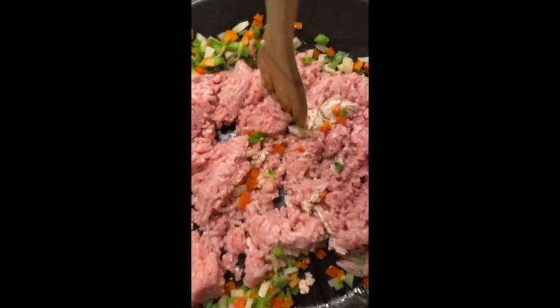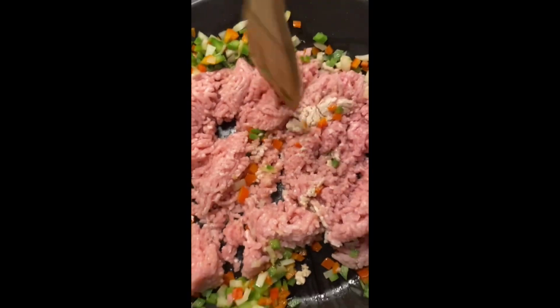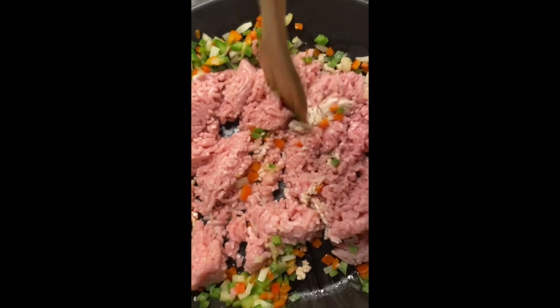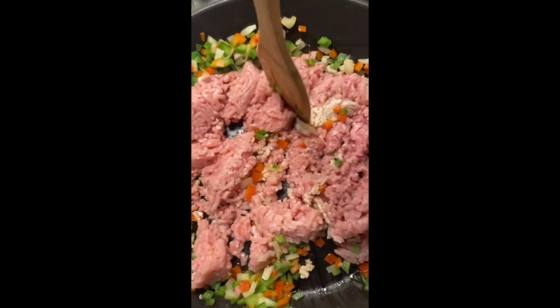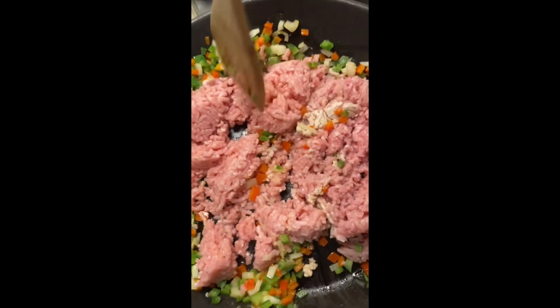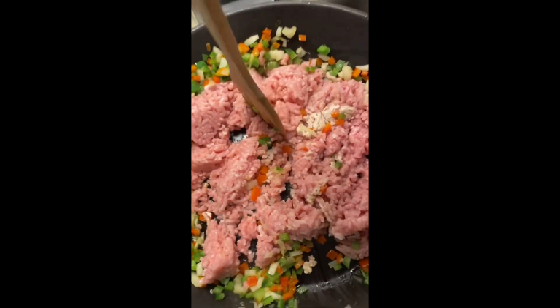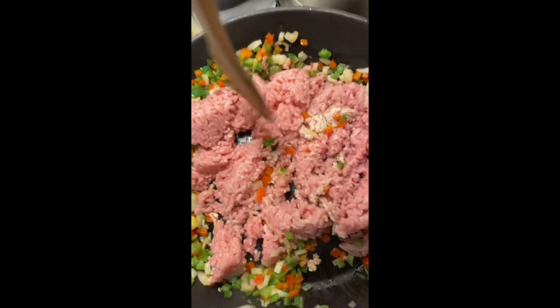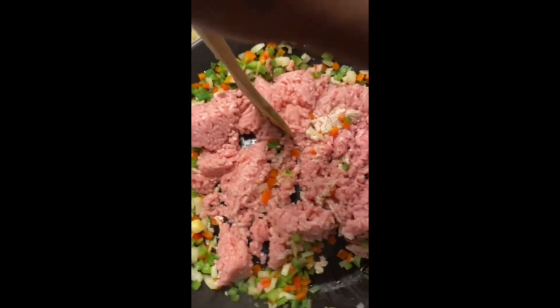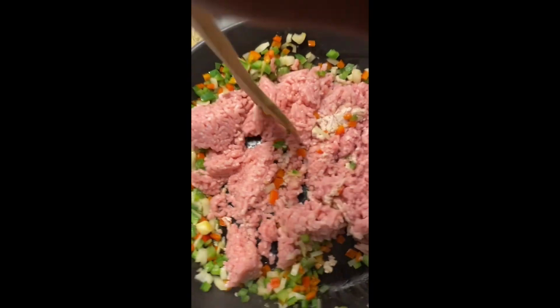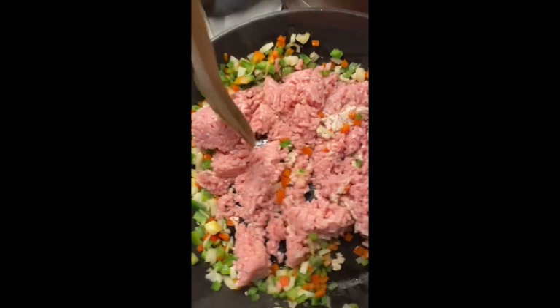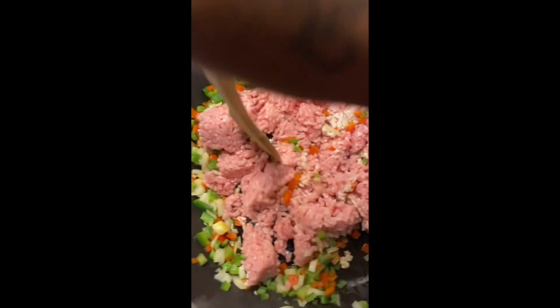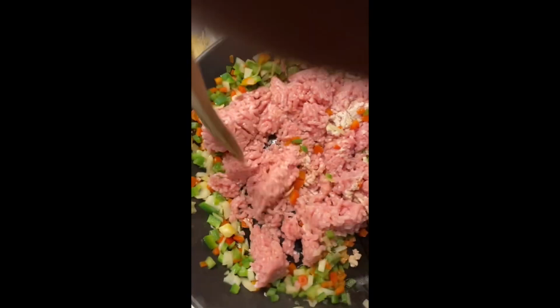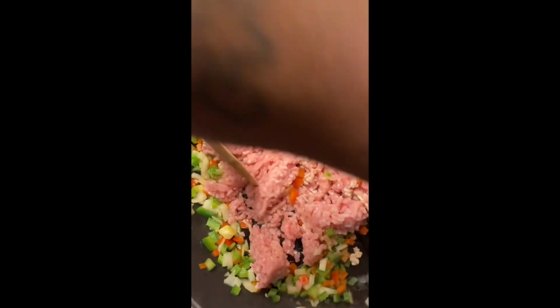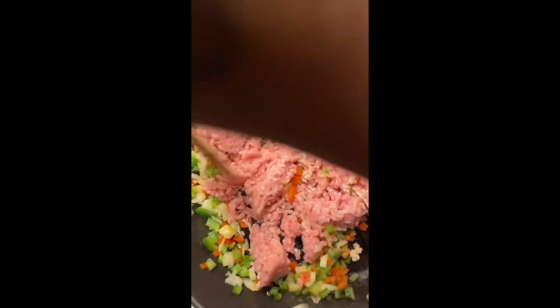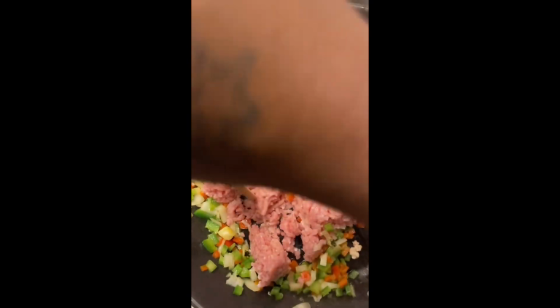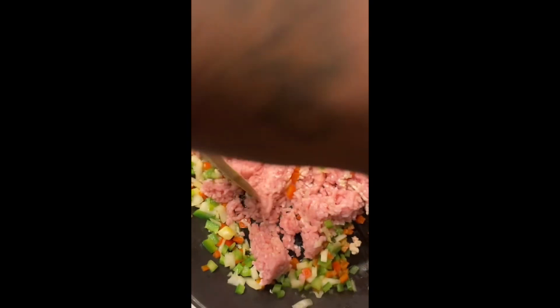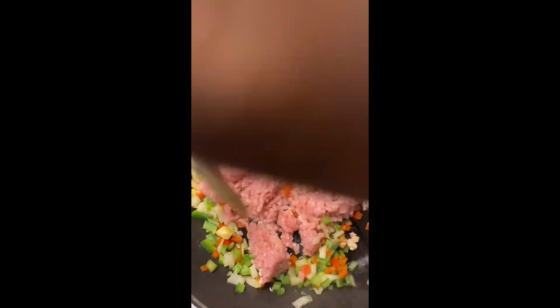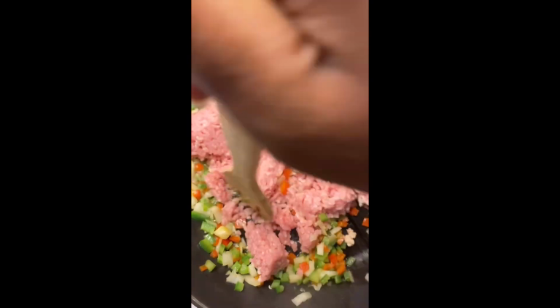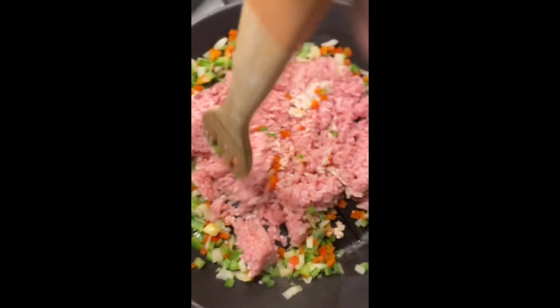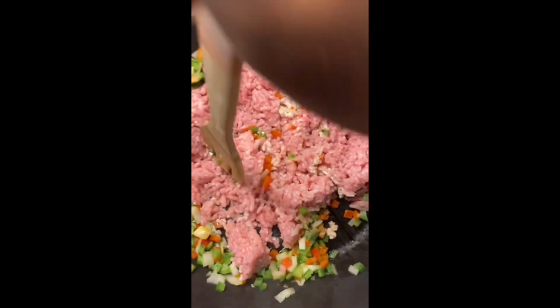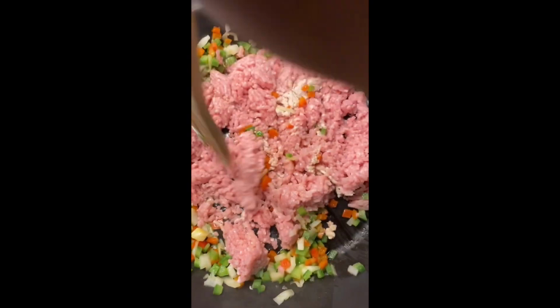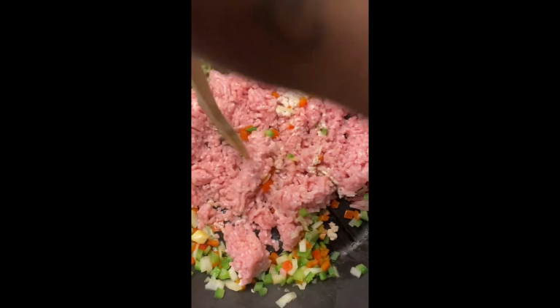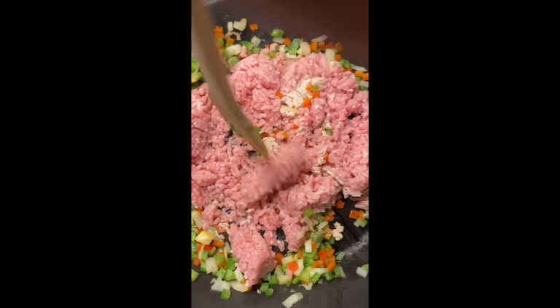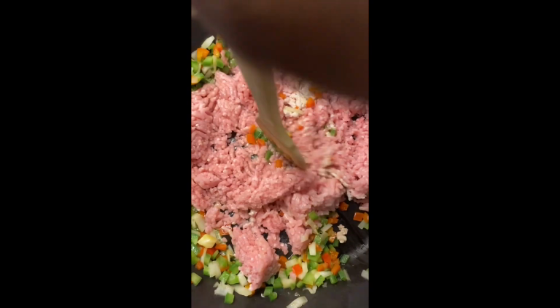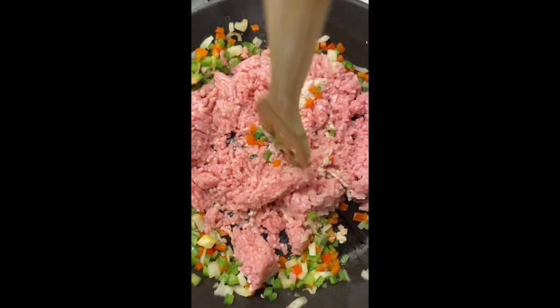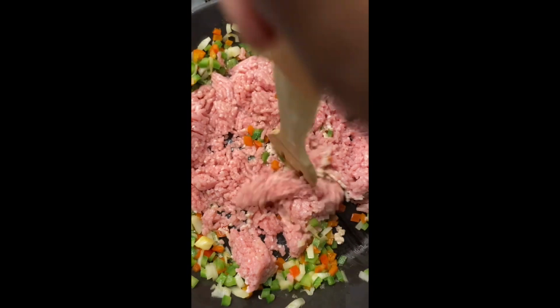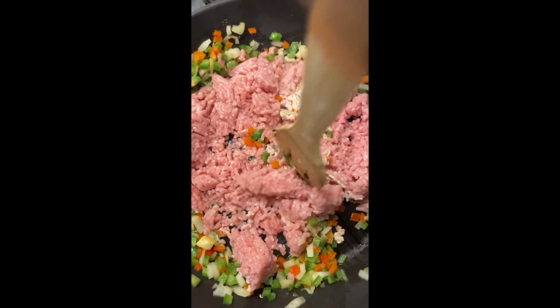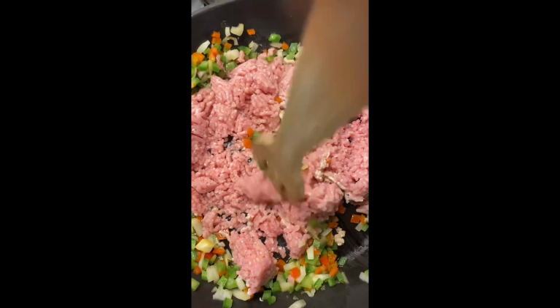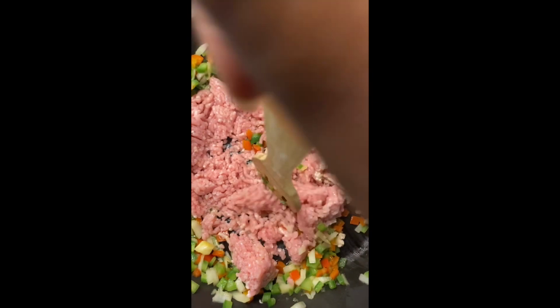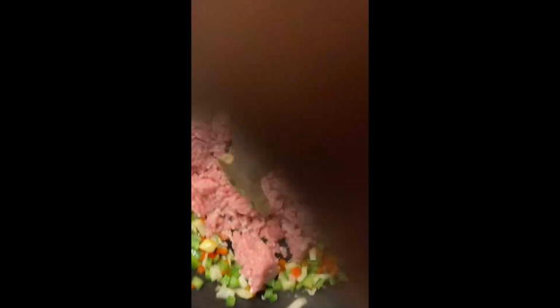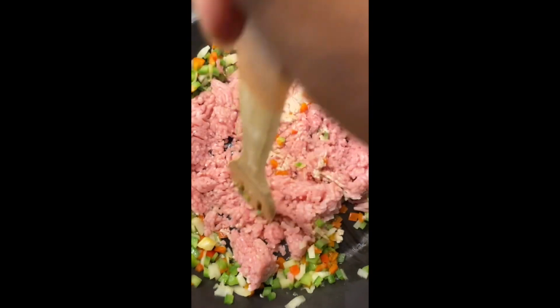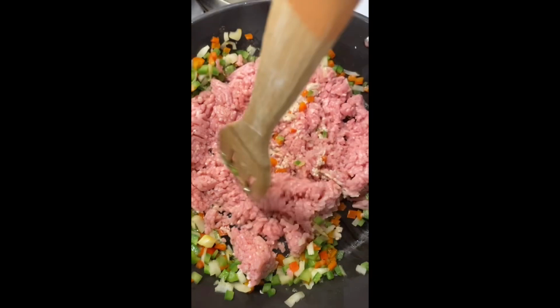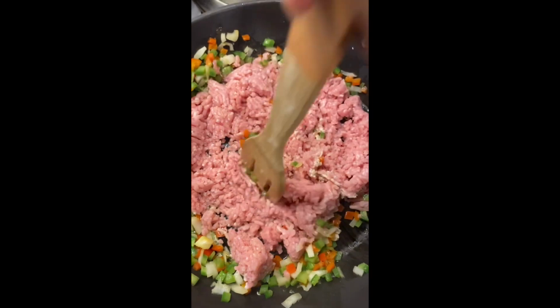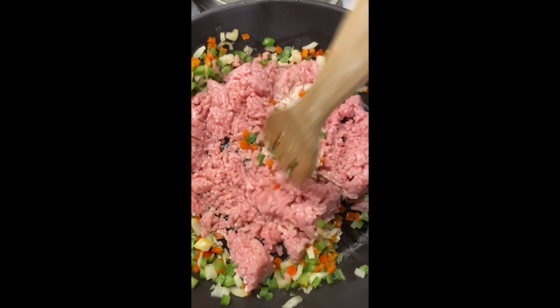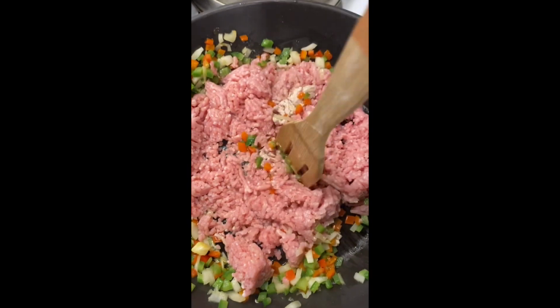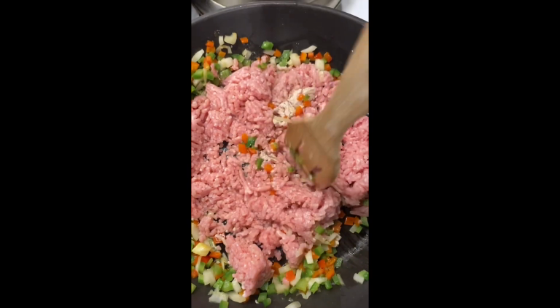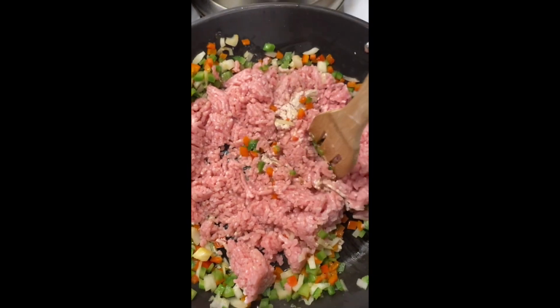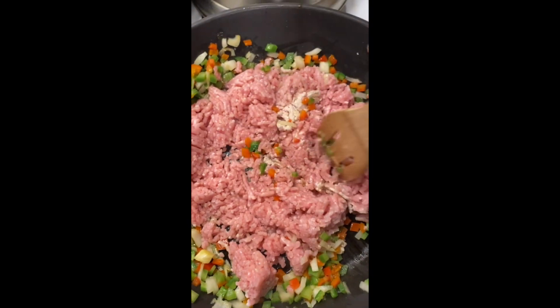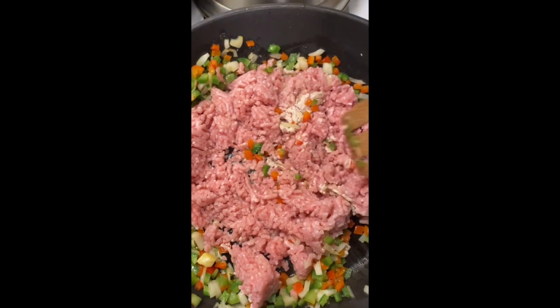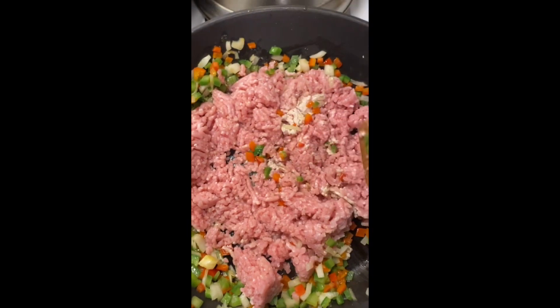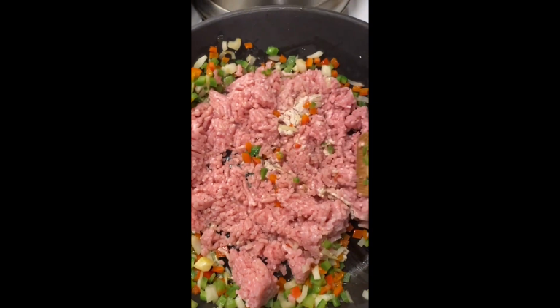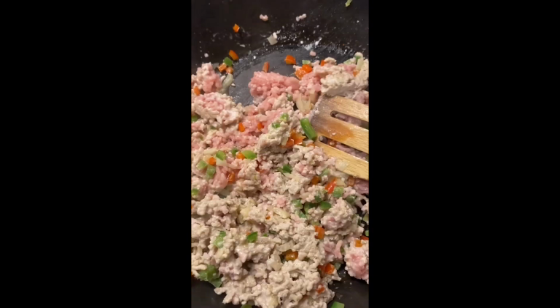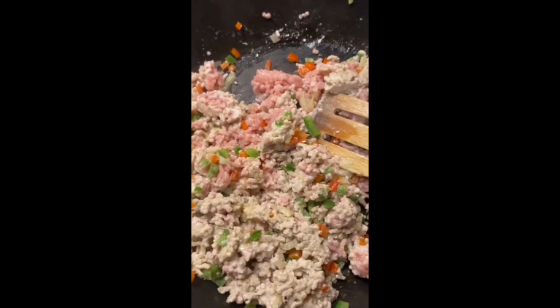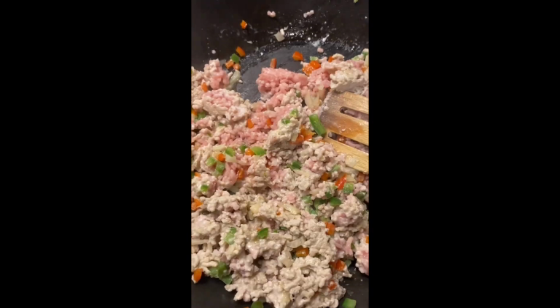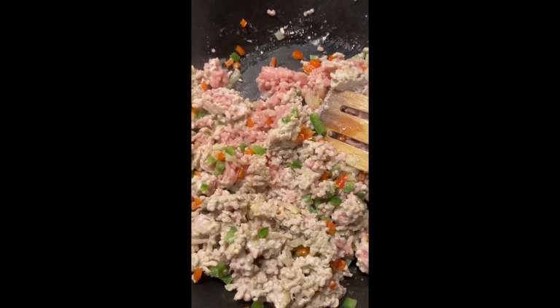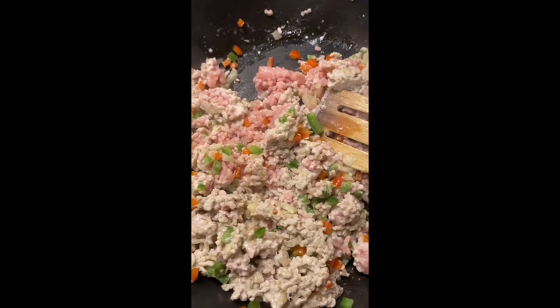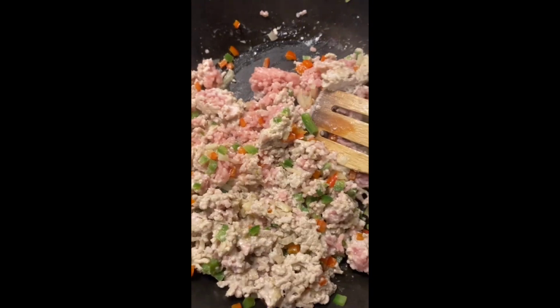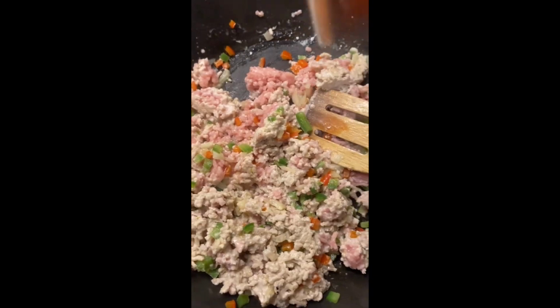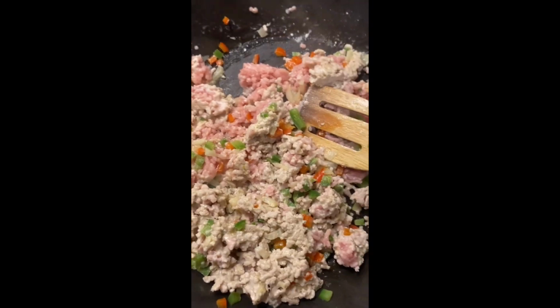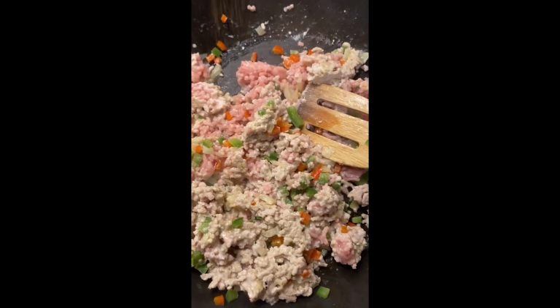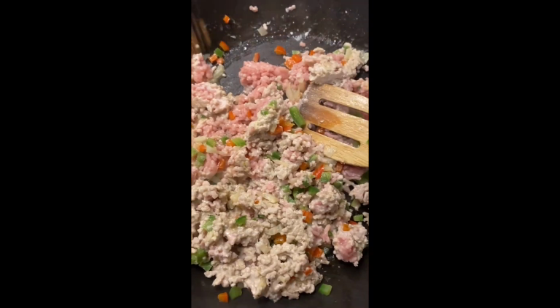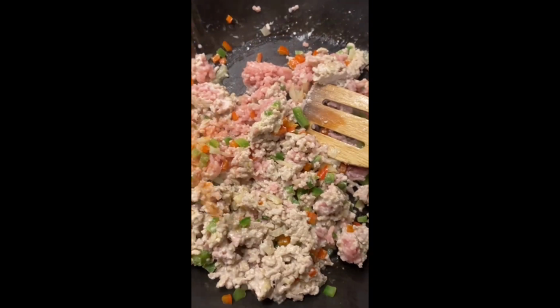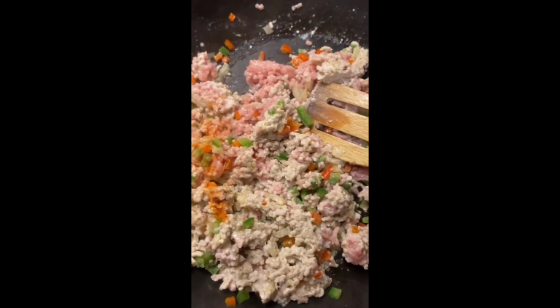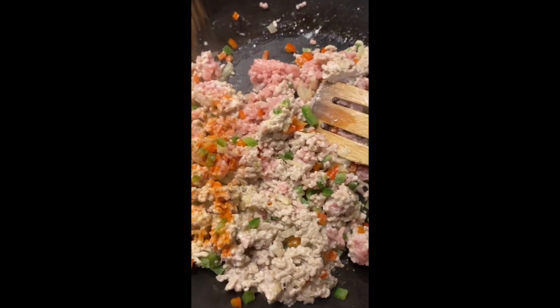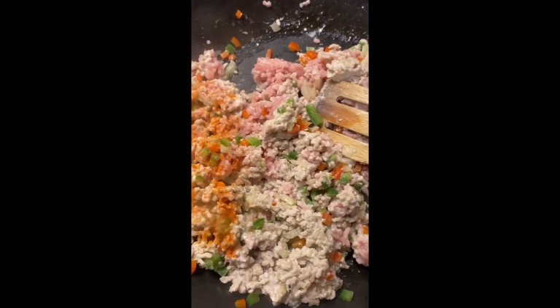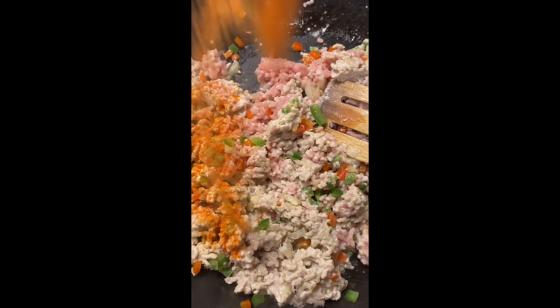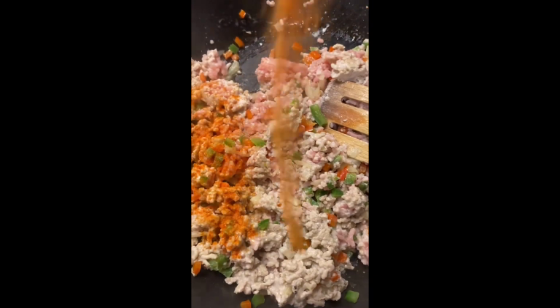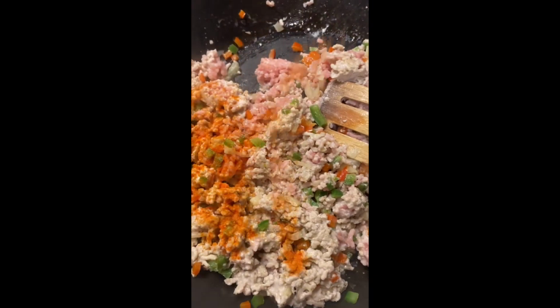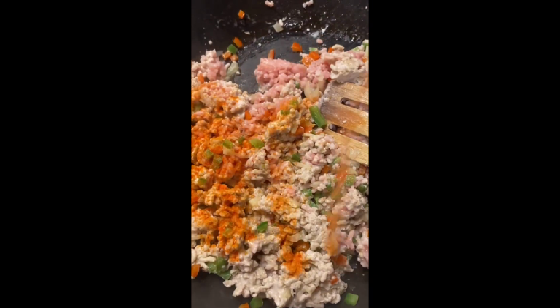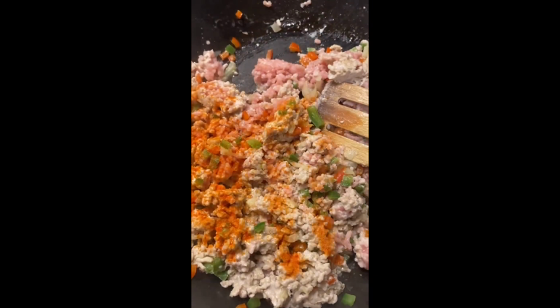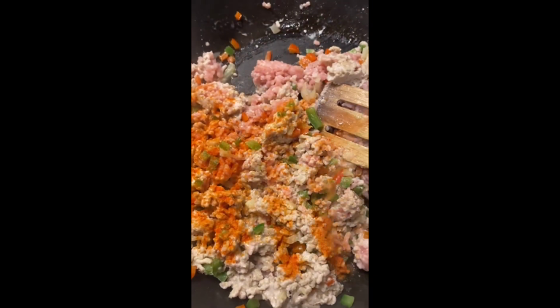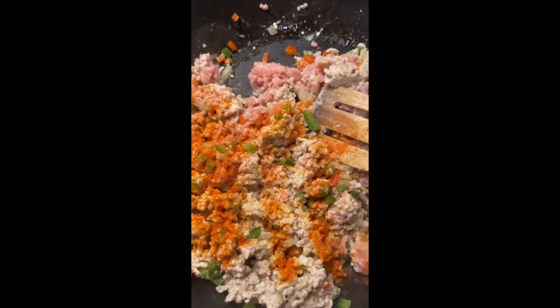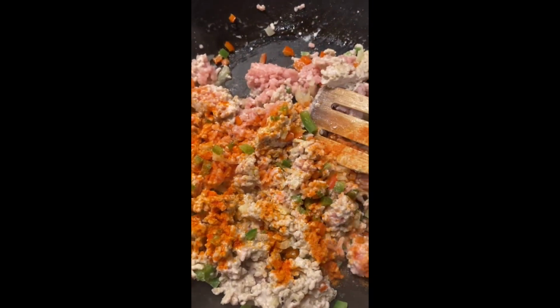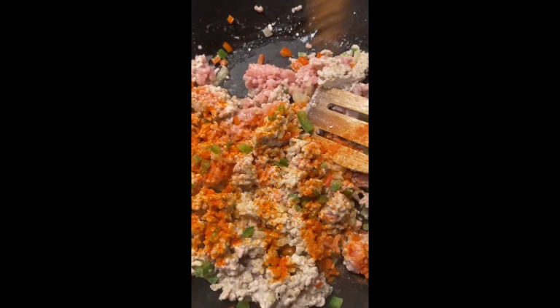Let me tell y'all something, baby girl — this is what we call goulash. Not skeddy, but goulash. I said skeddy in the beginning, y'all, but screw all that — y'all know what I mean.